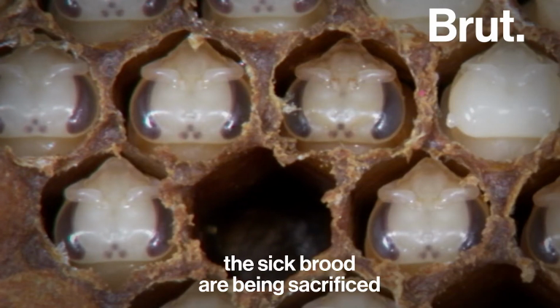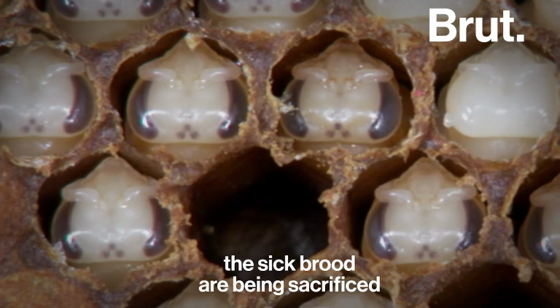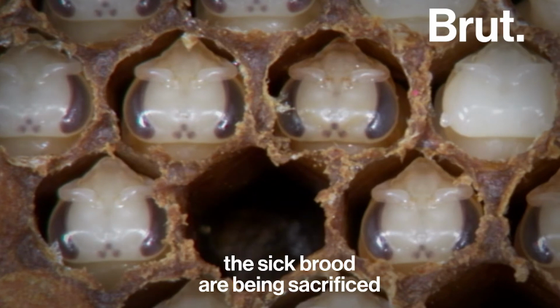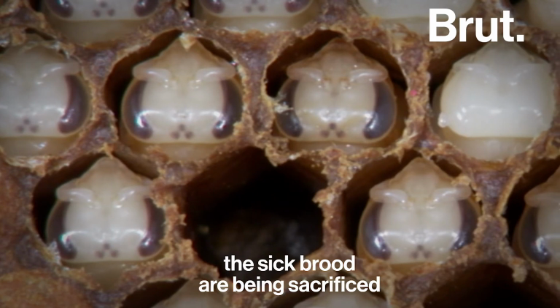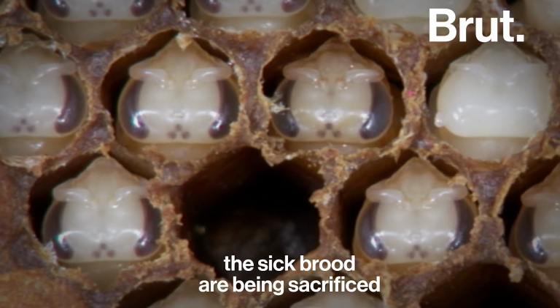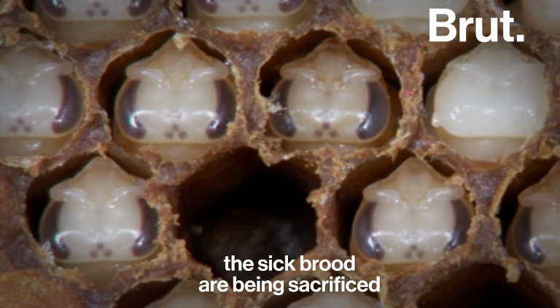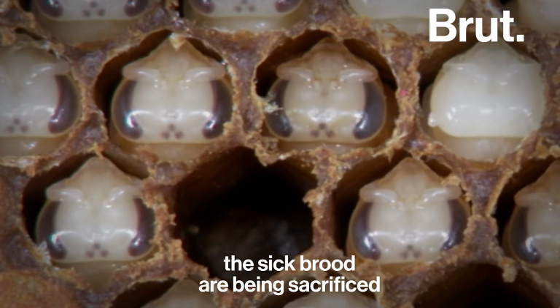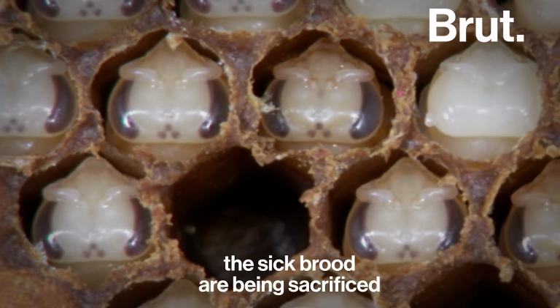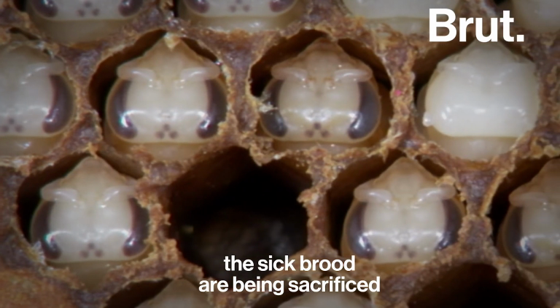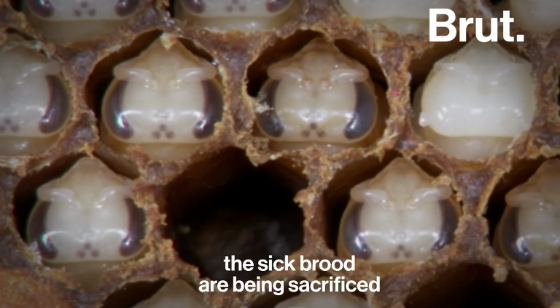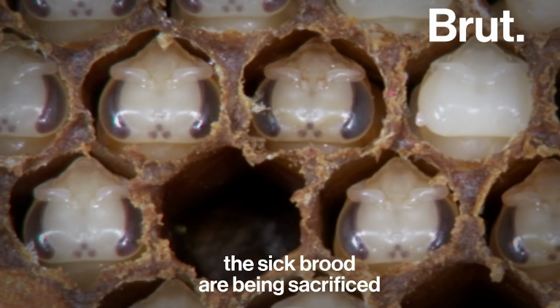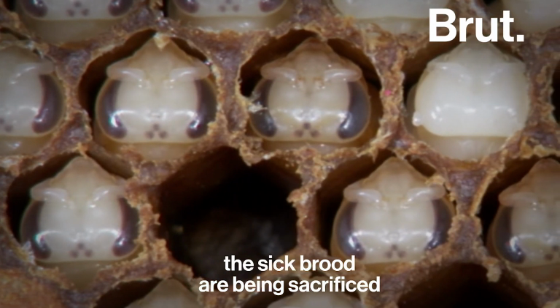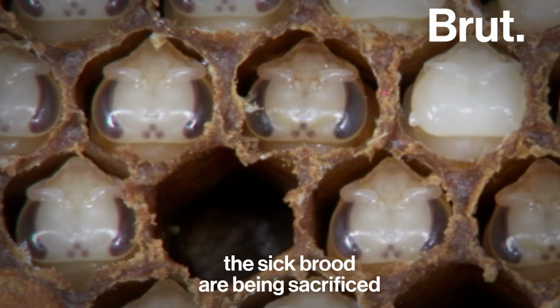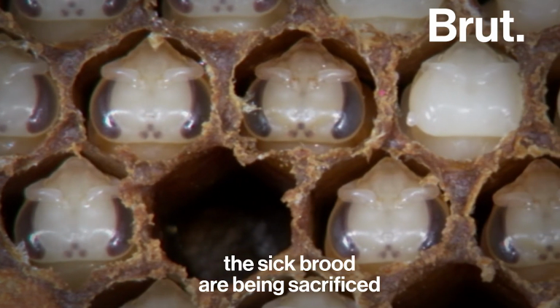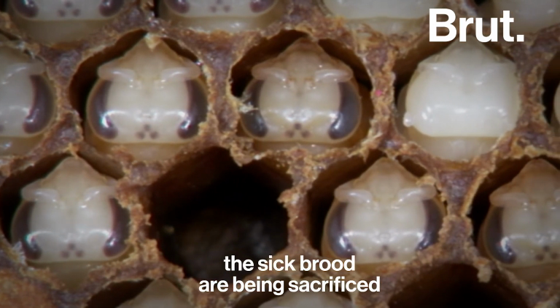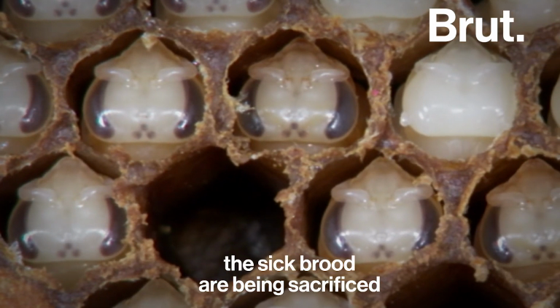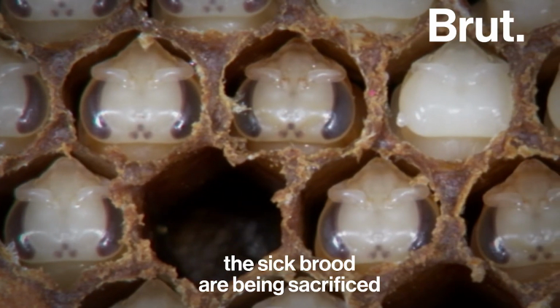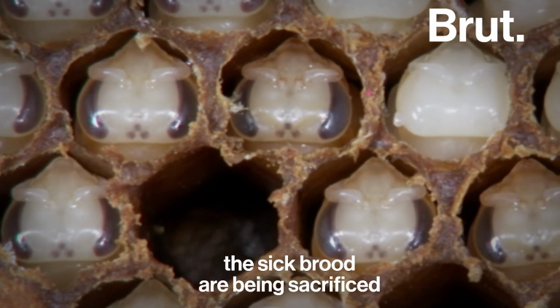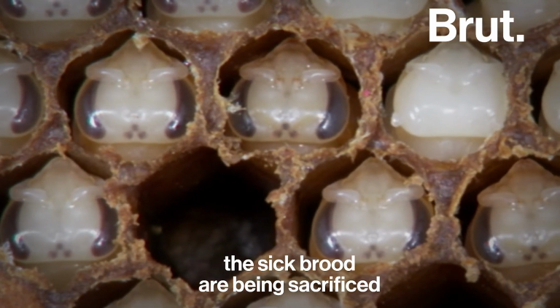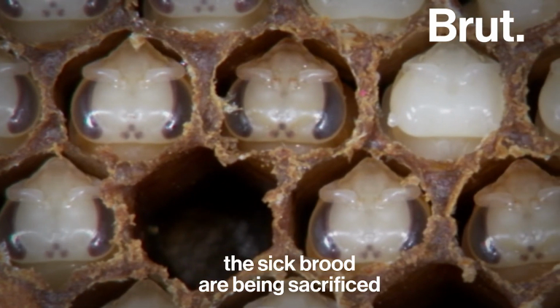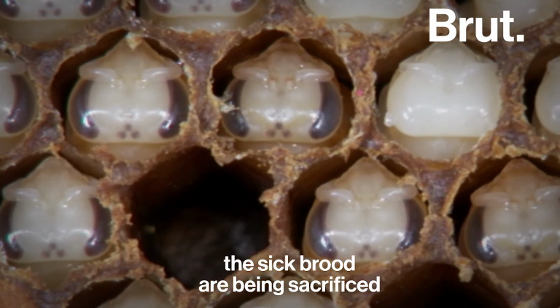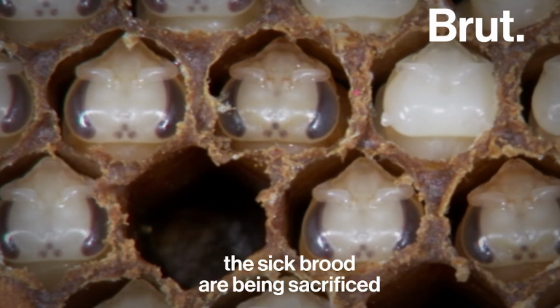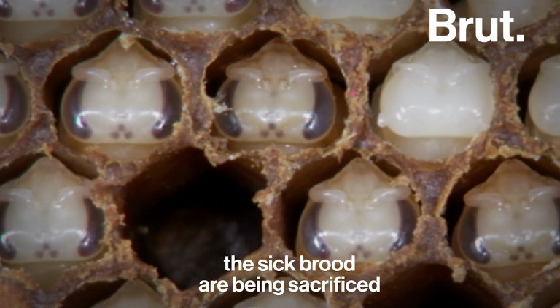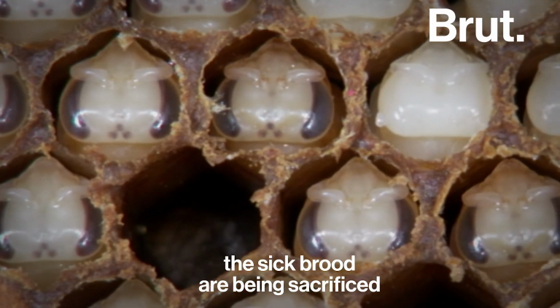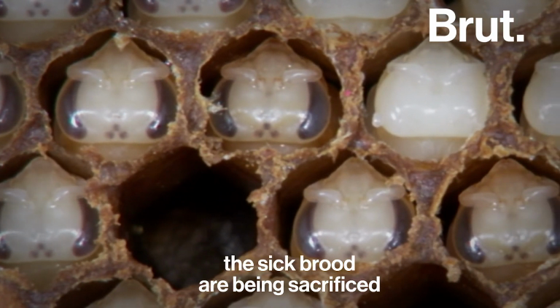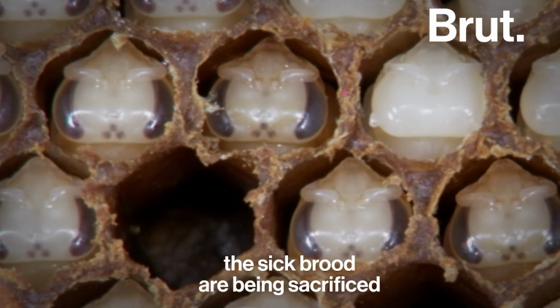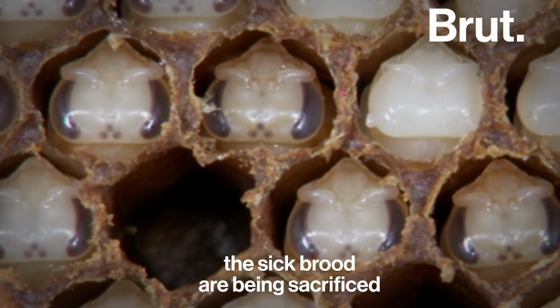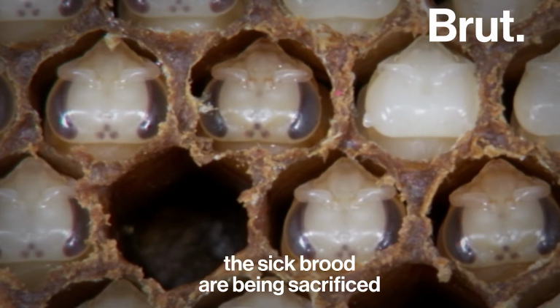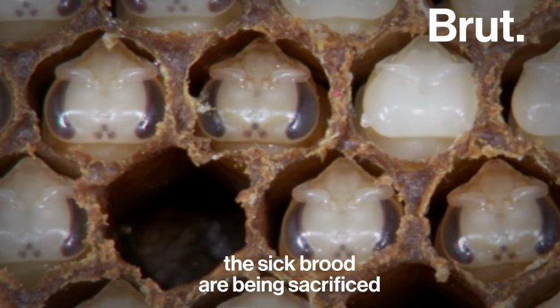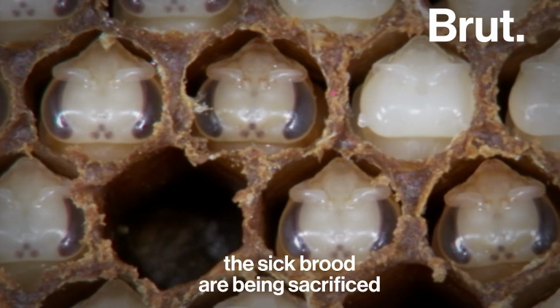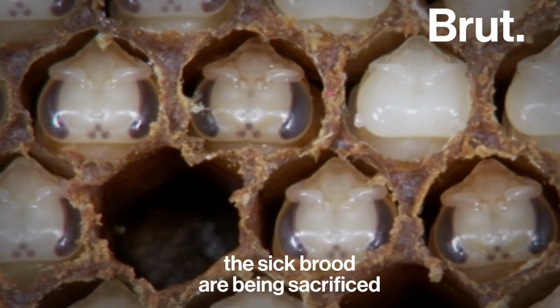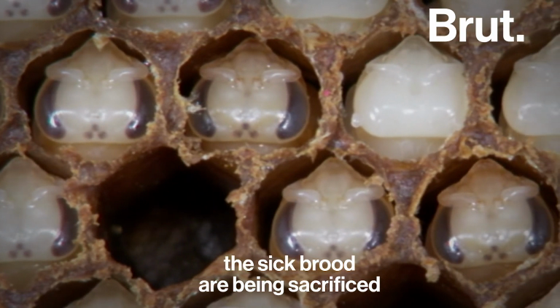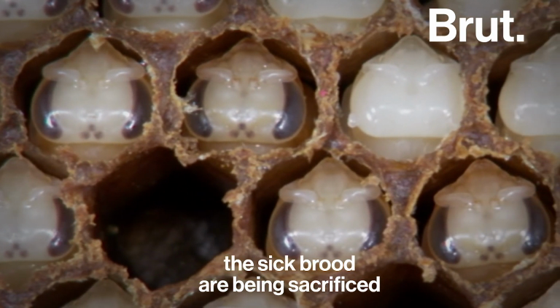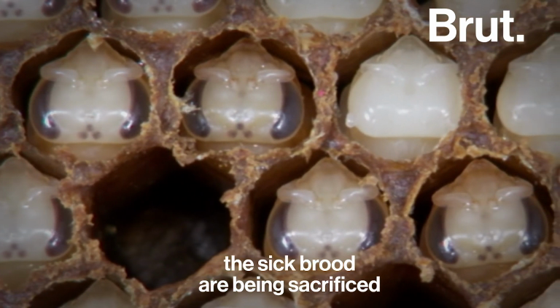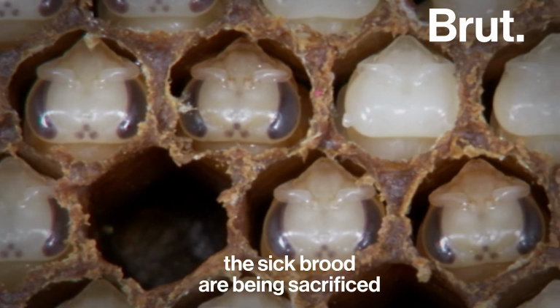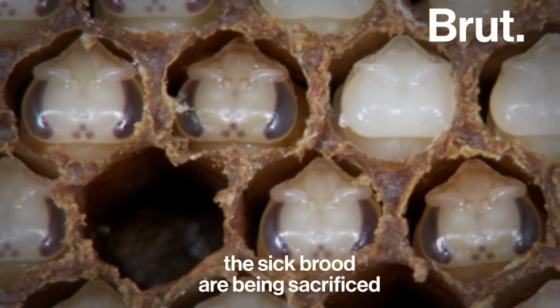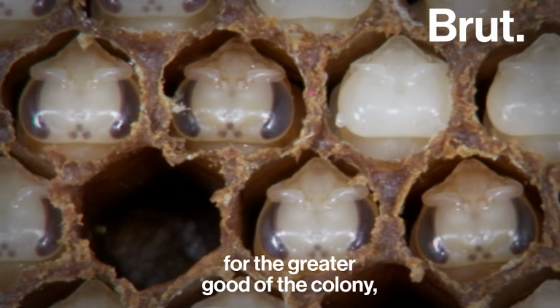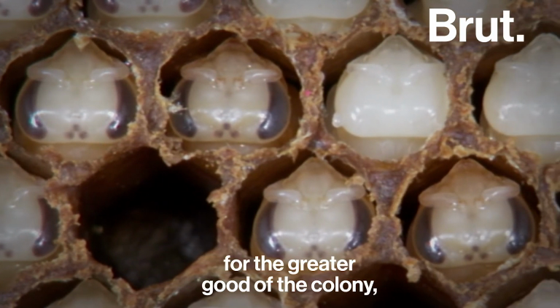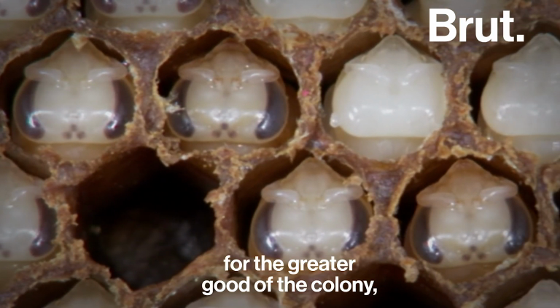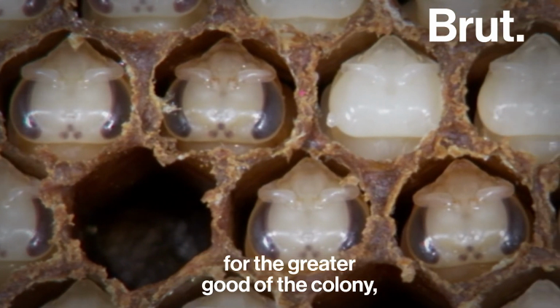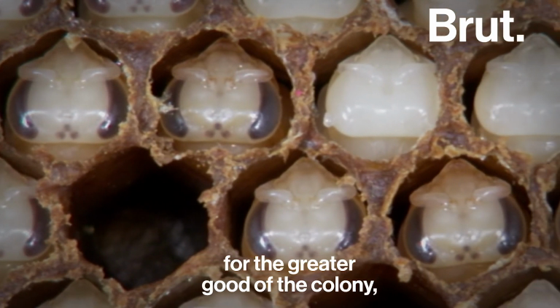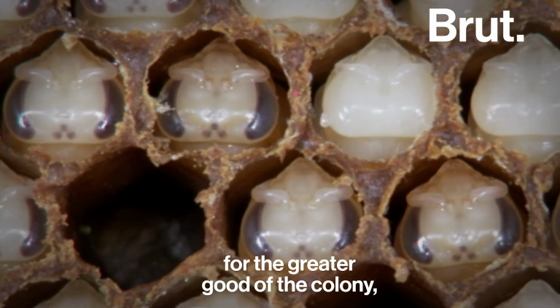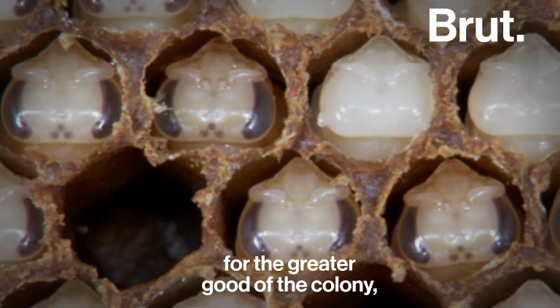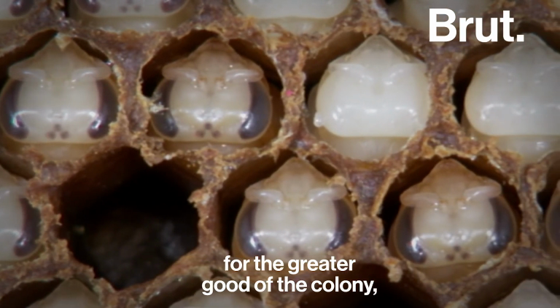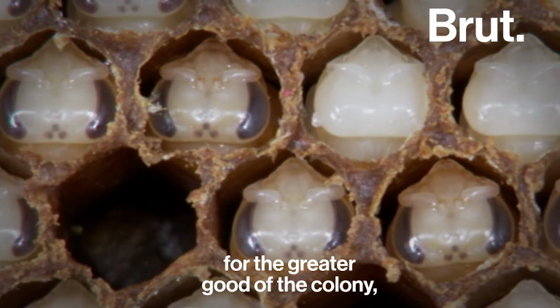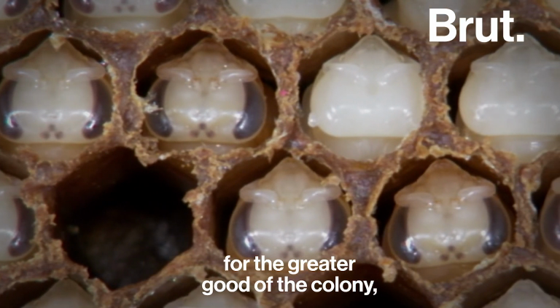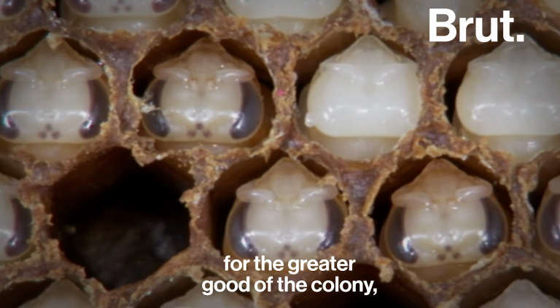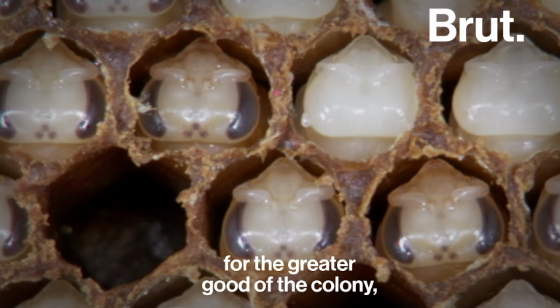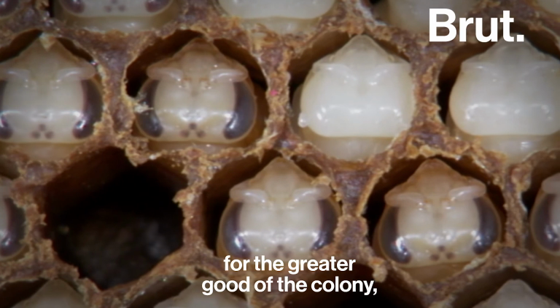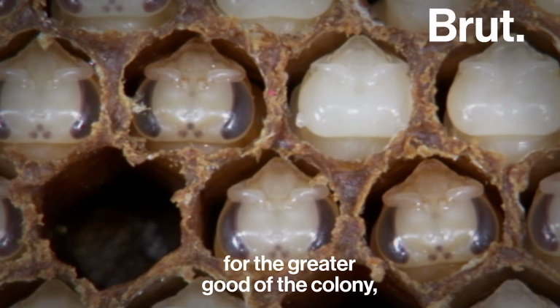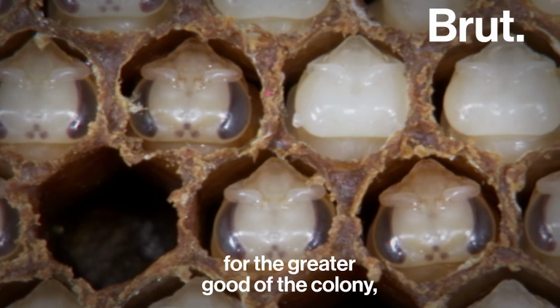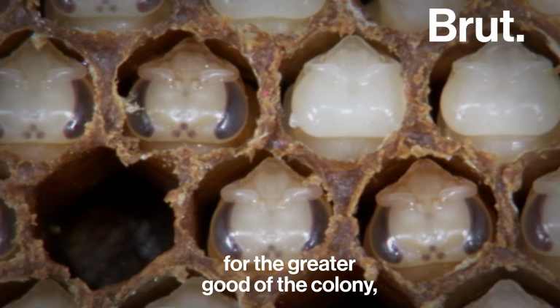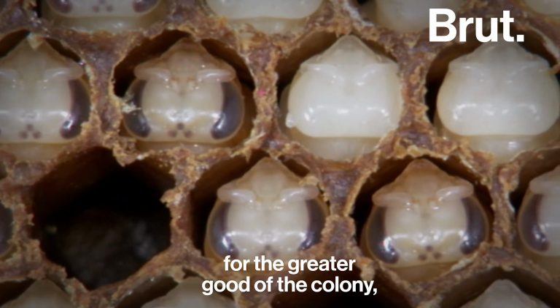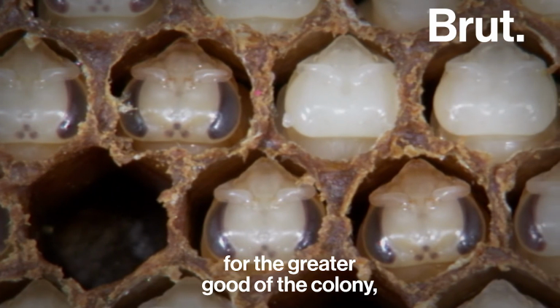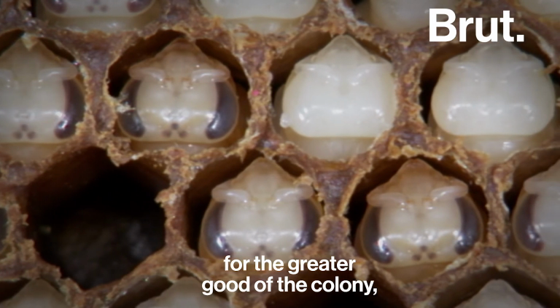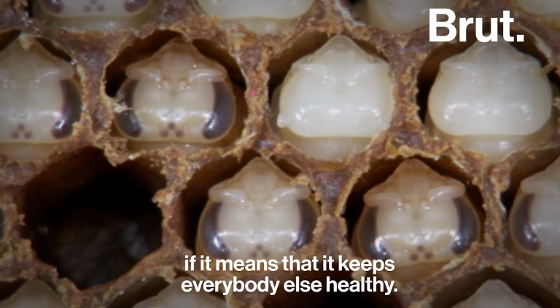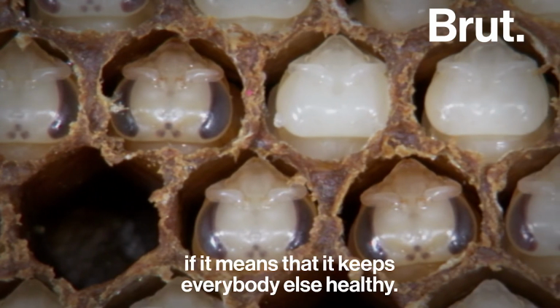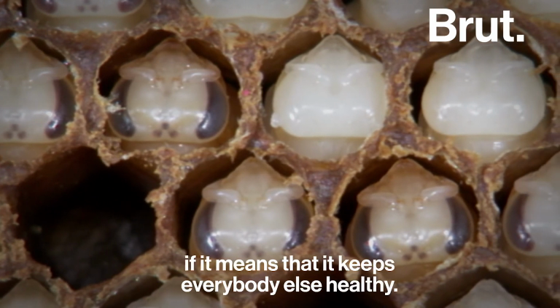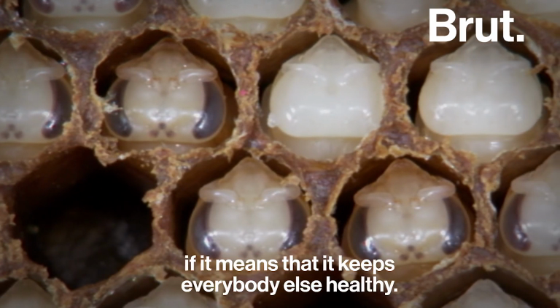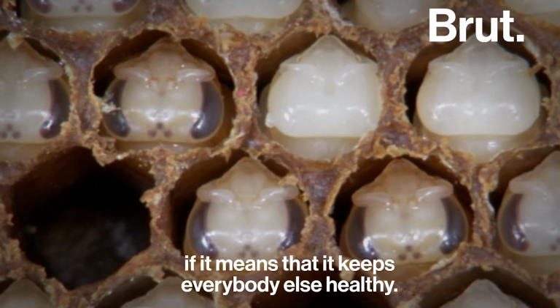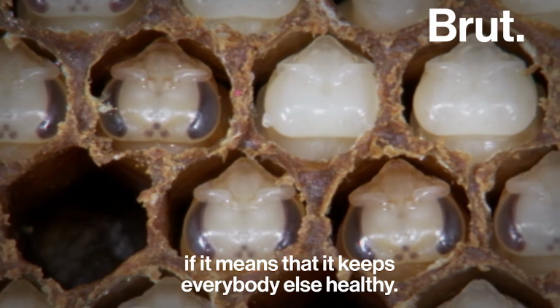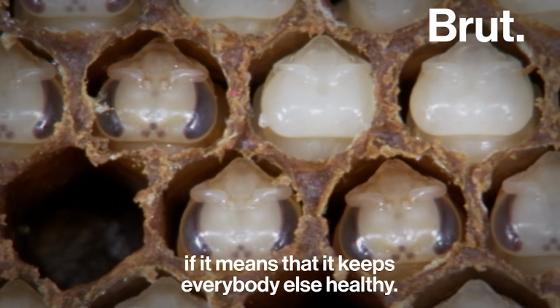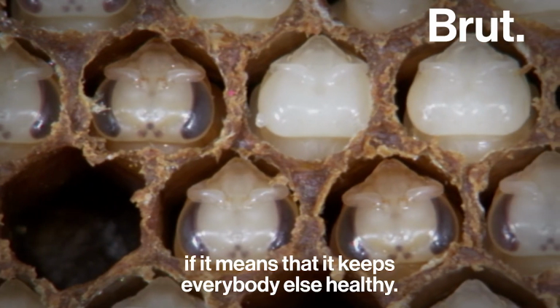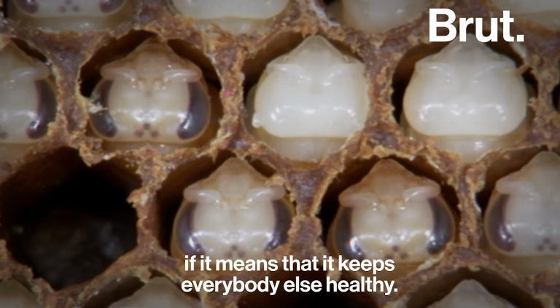The sick brood are being sacrificed for the greater good of the colony, if it means keeping everybody else healthy.